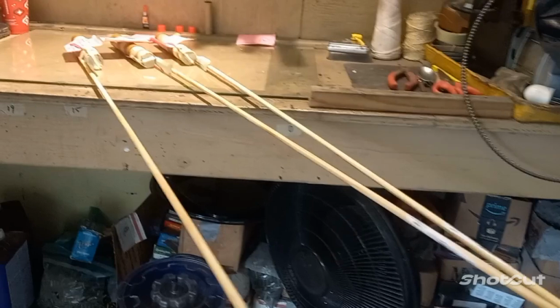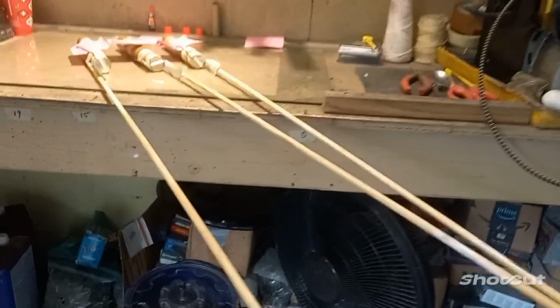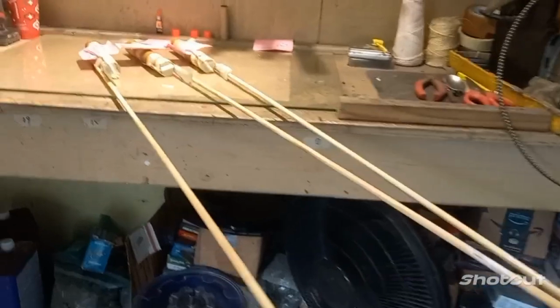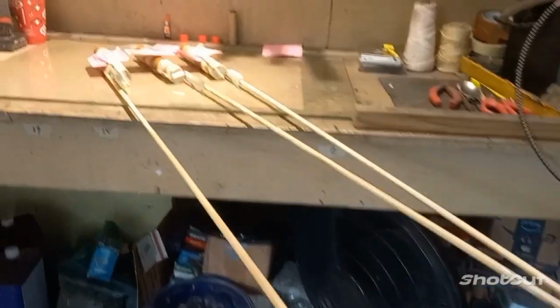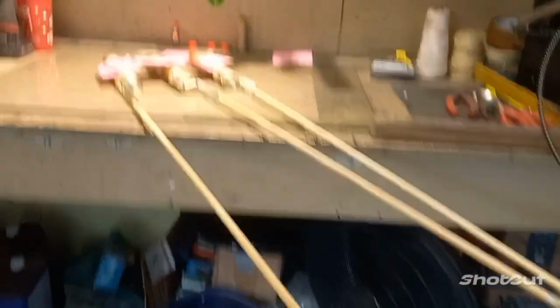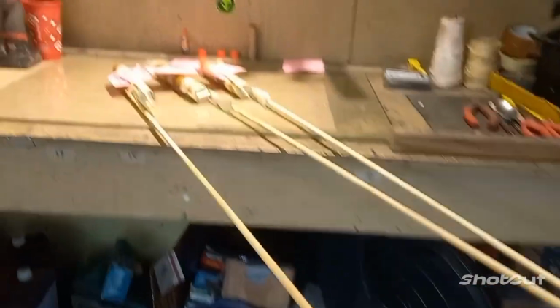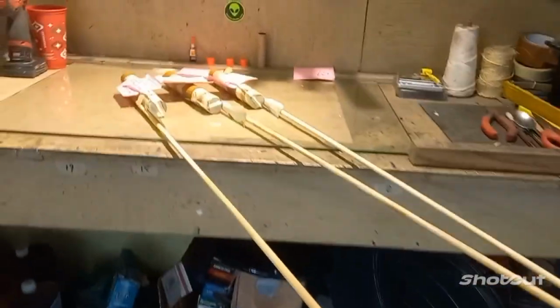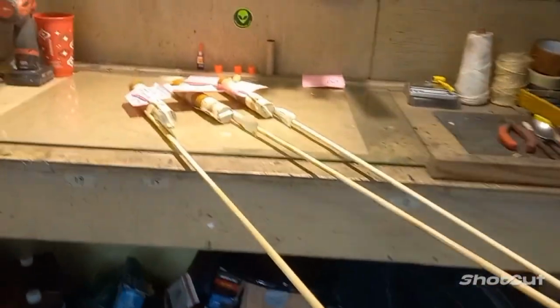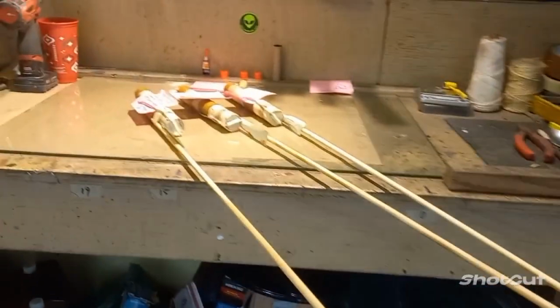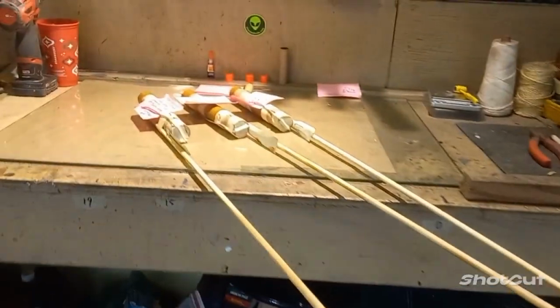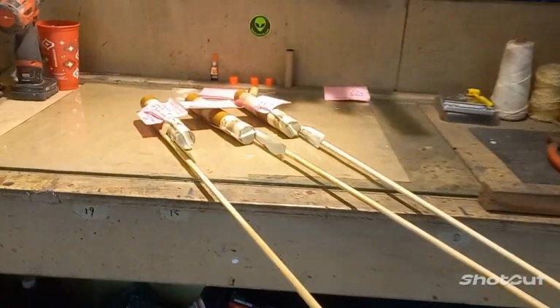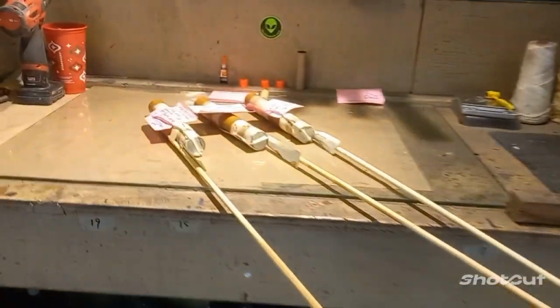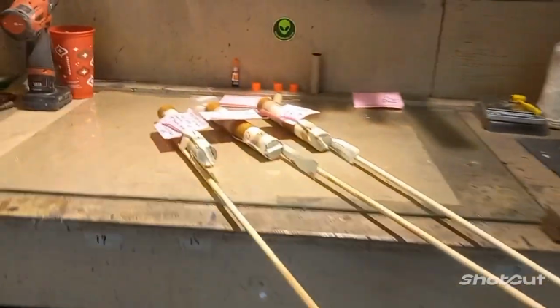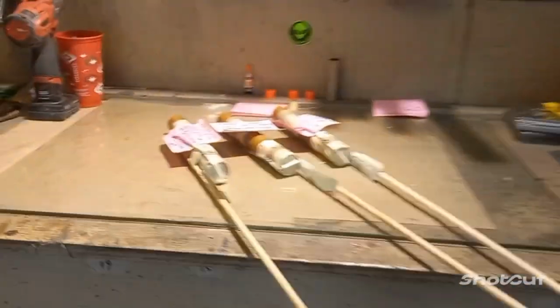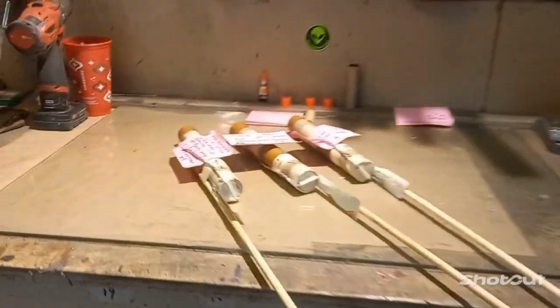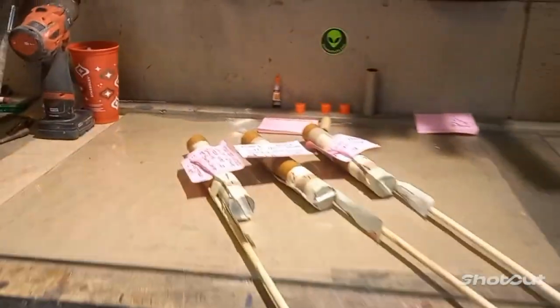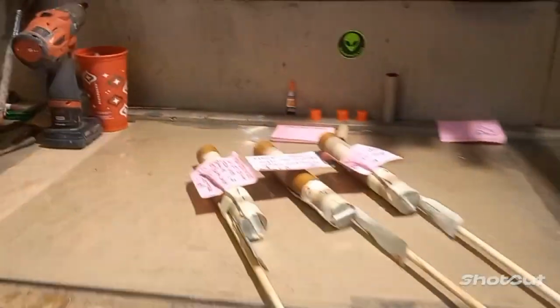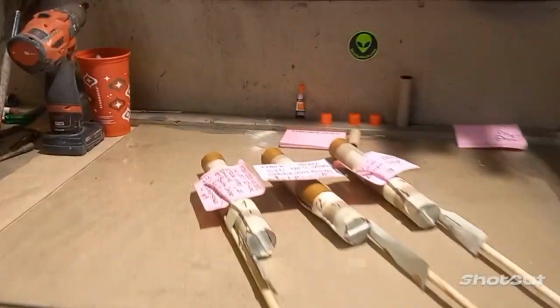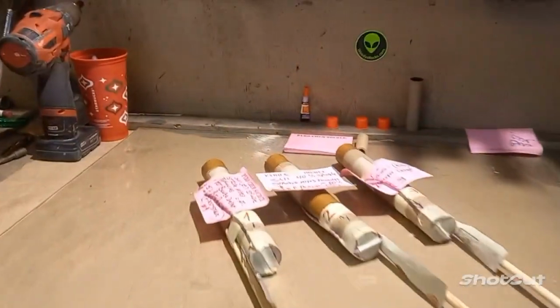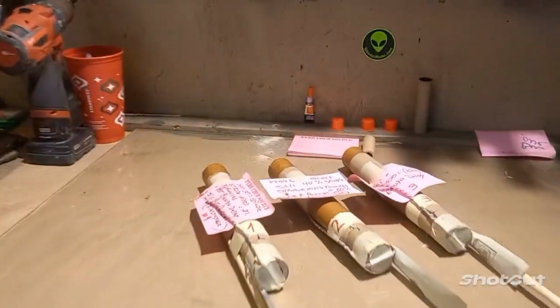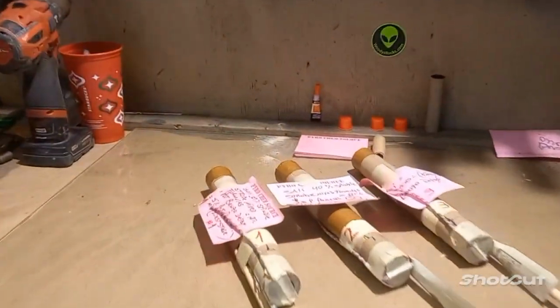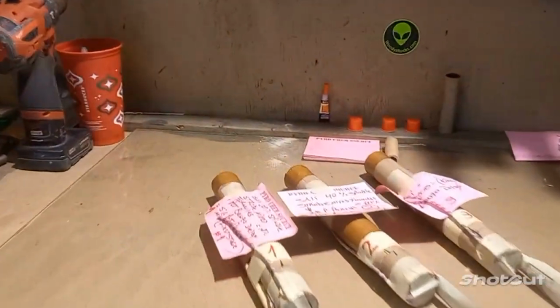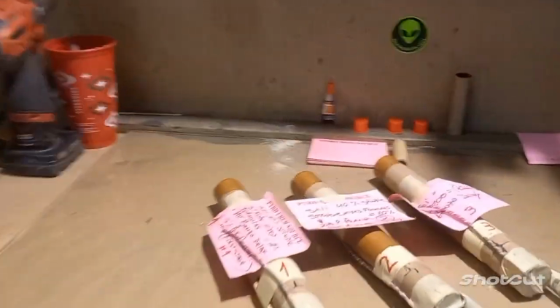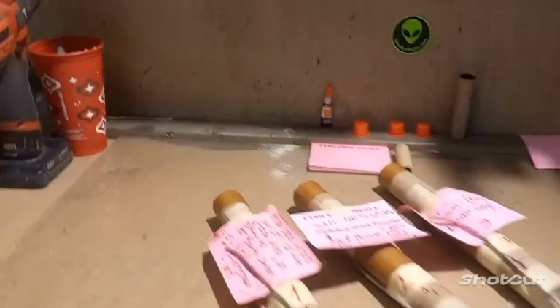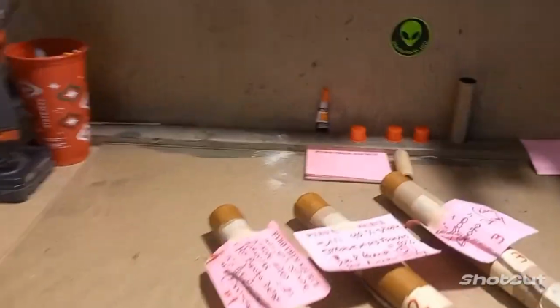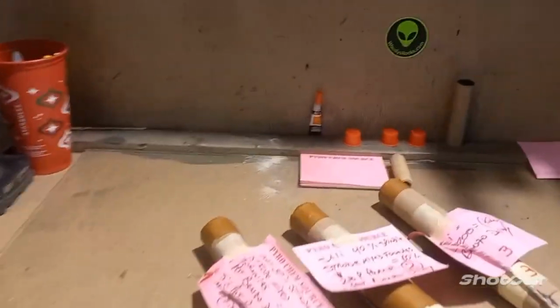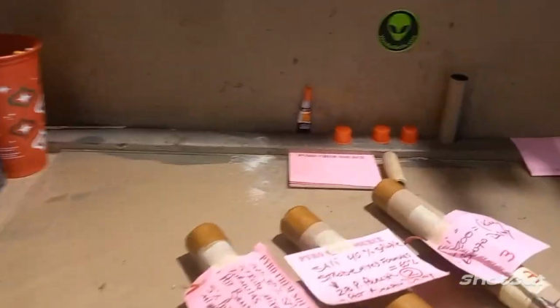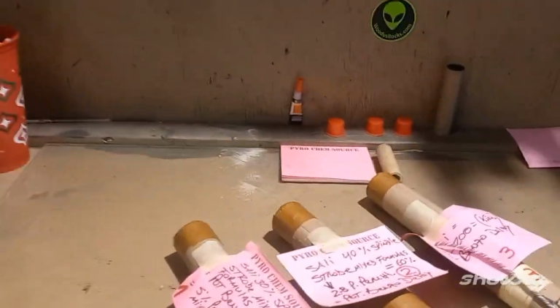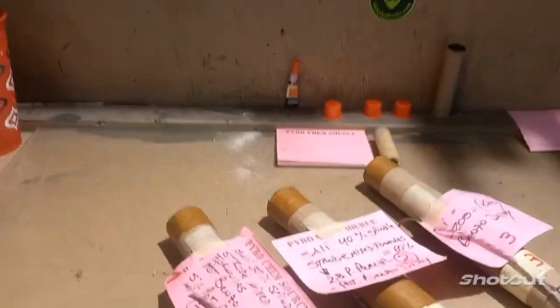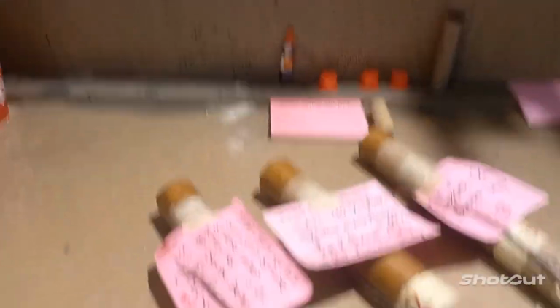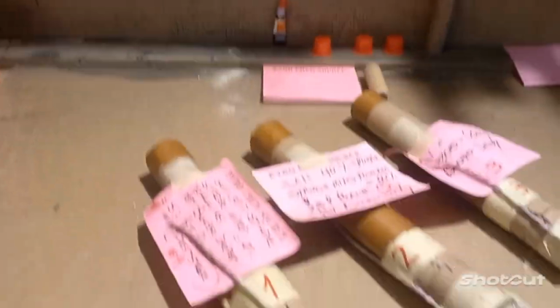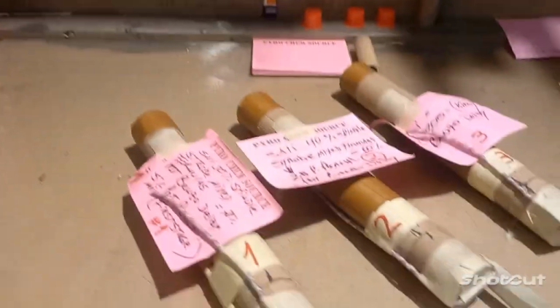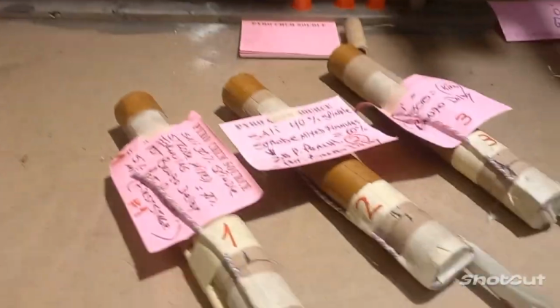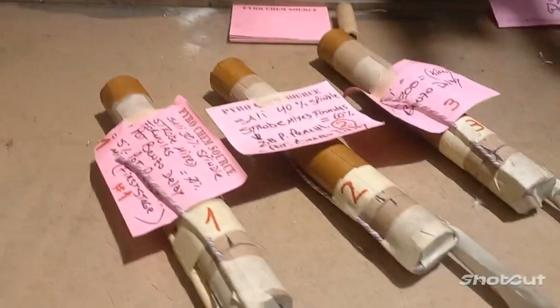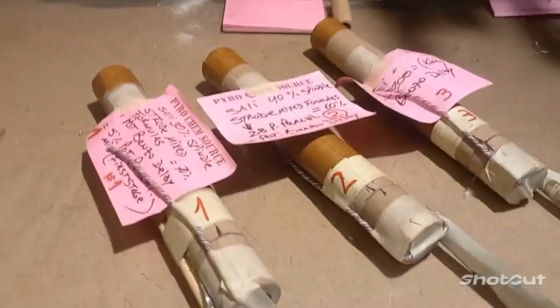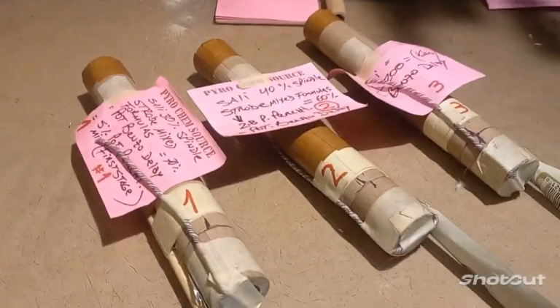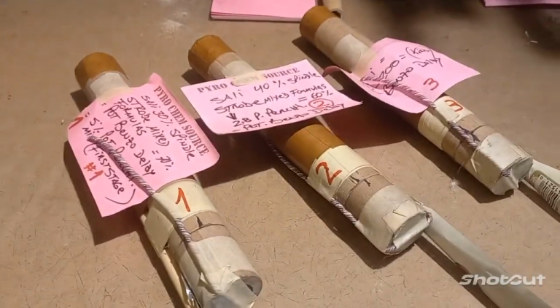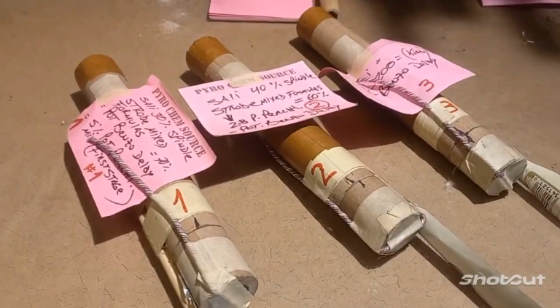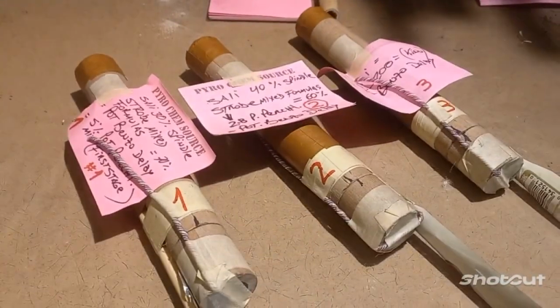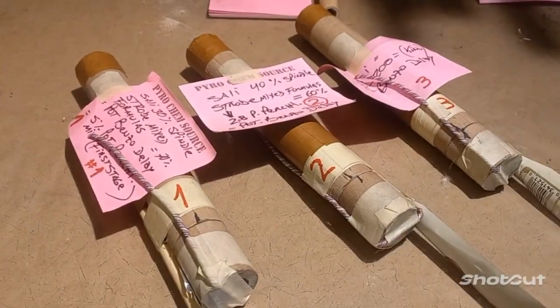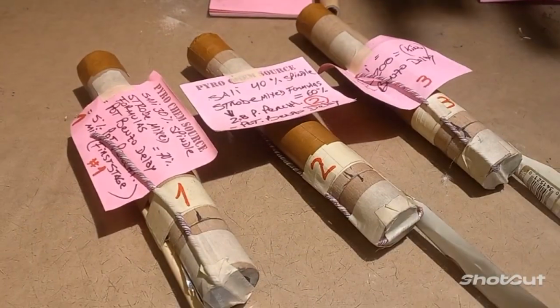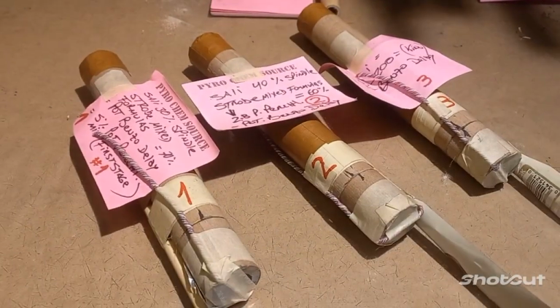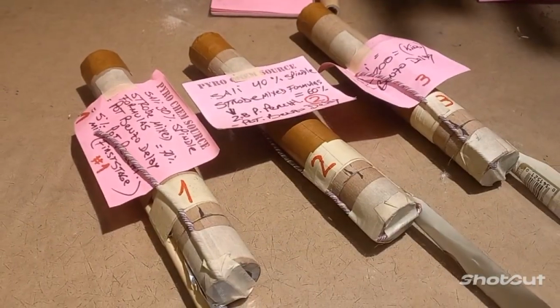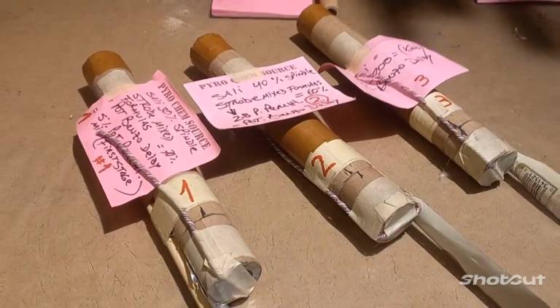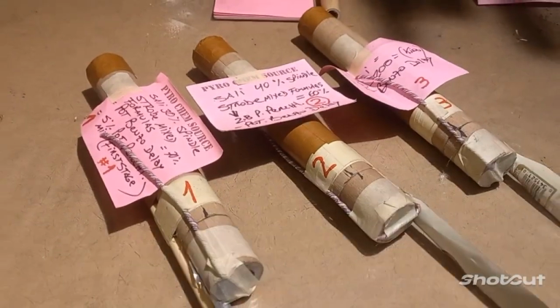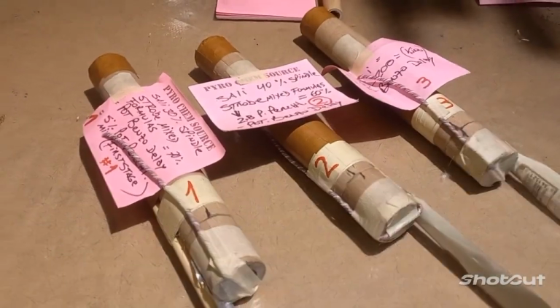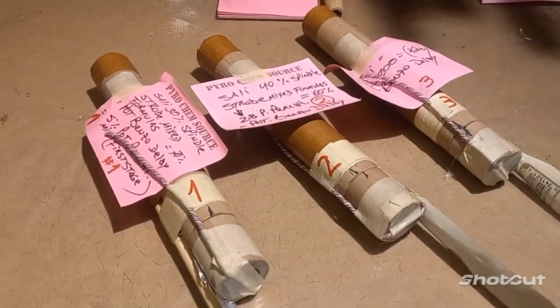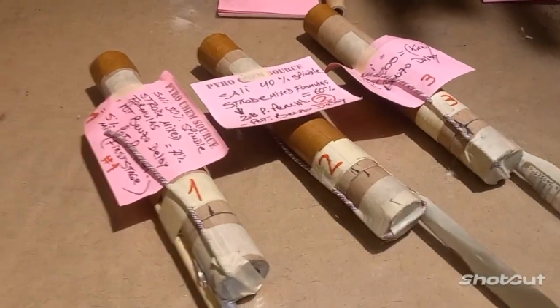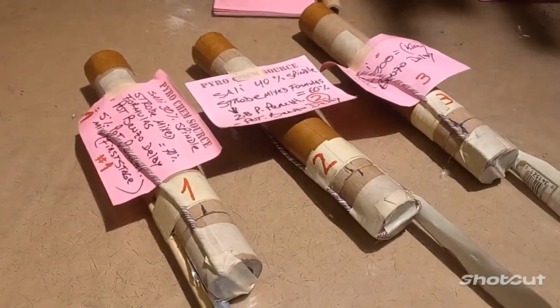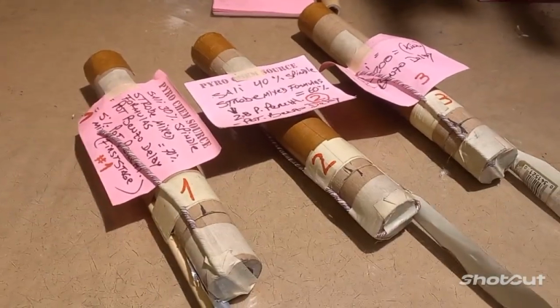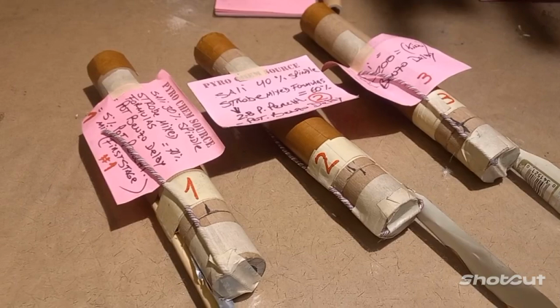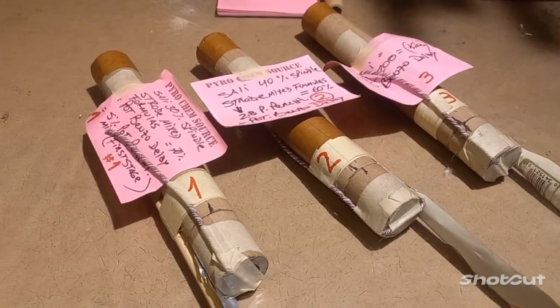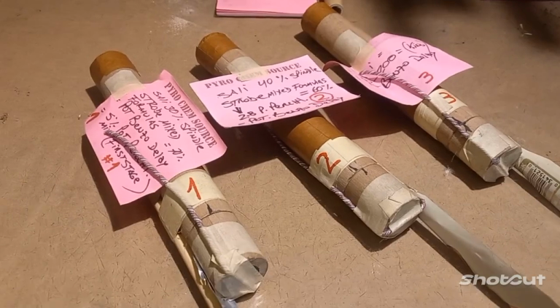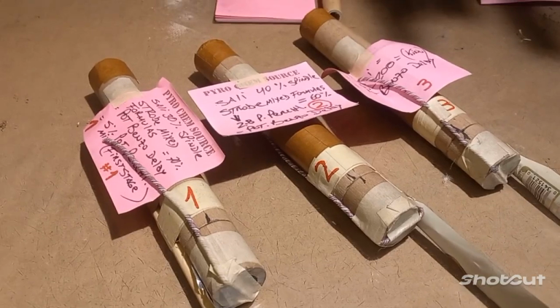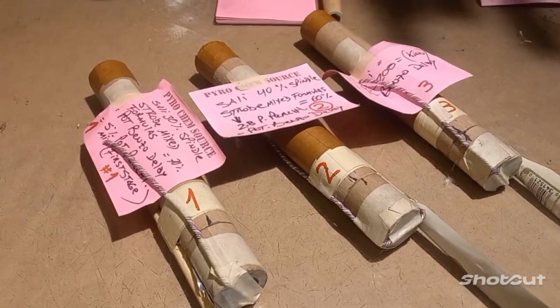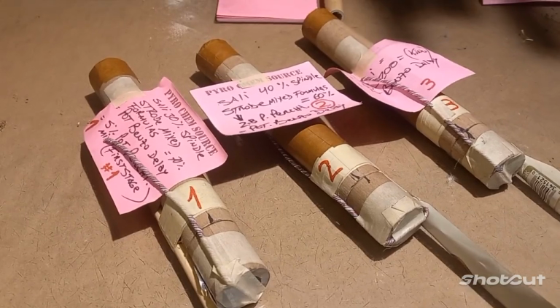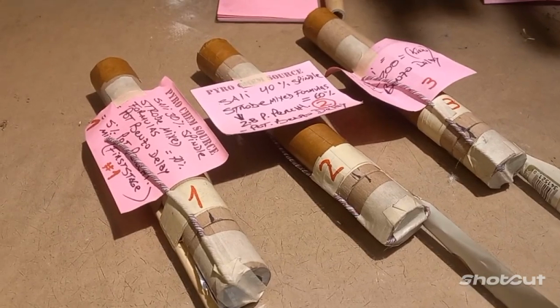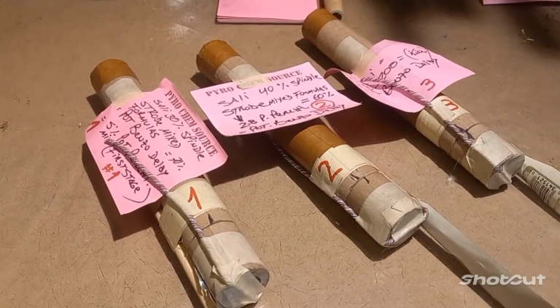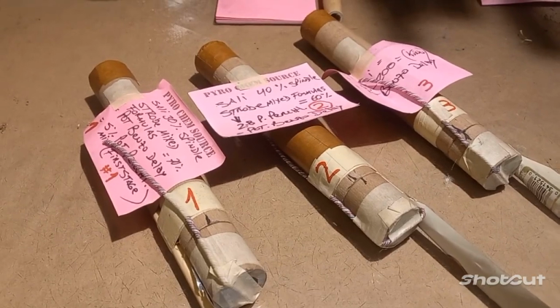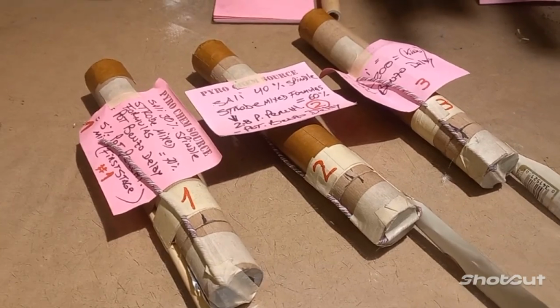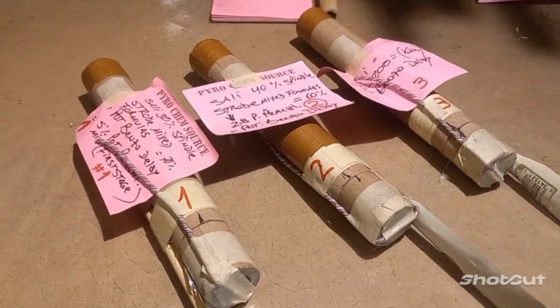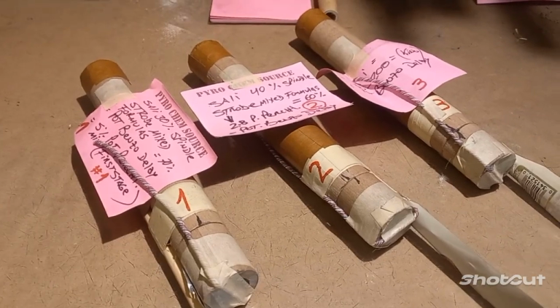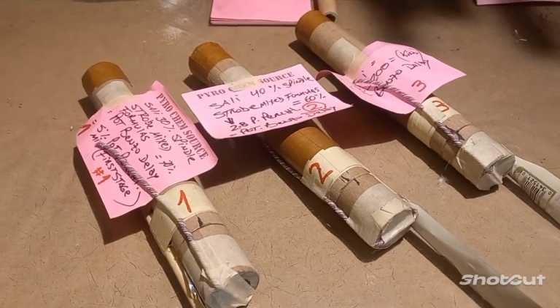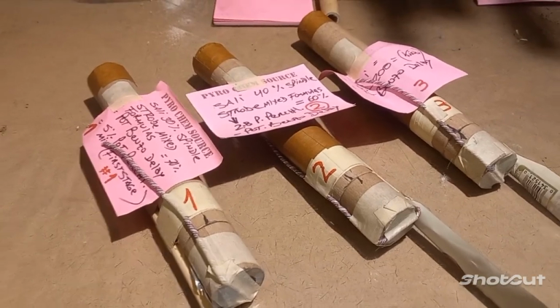Hey guys, I'm getting ready to launch these three one-pound rockets. We're going to launch them tonight.